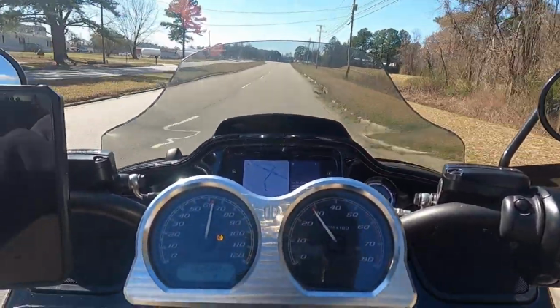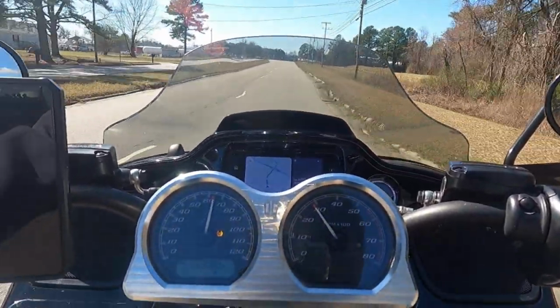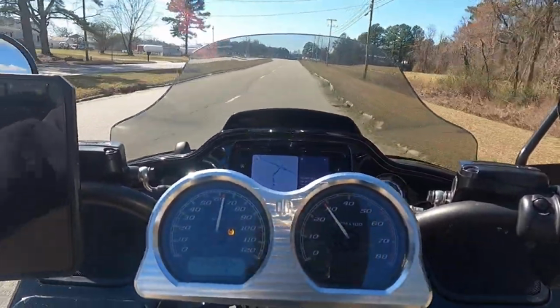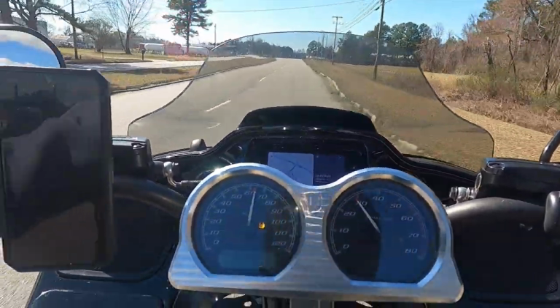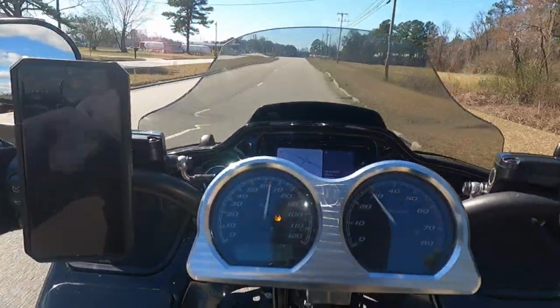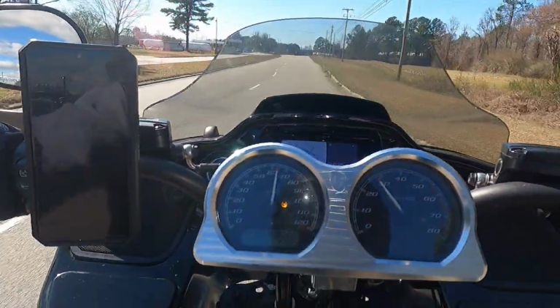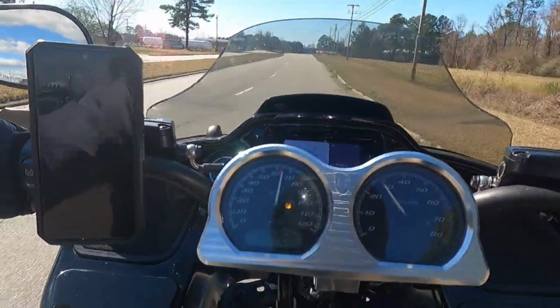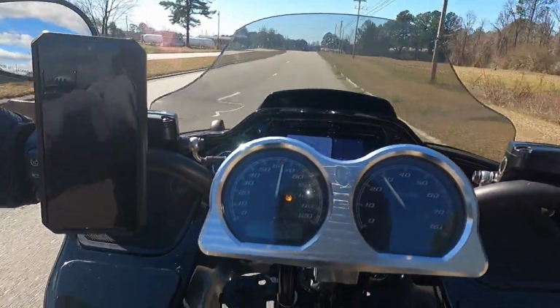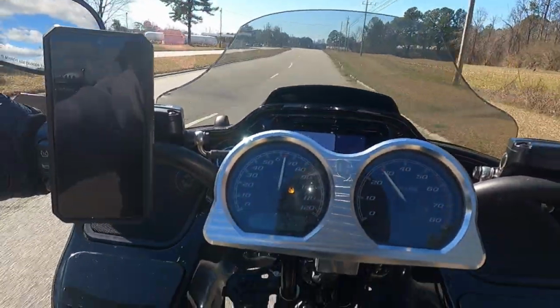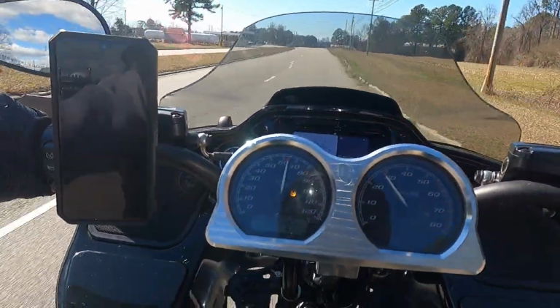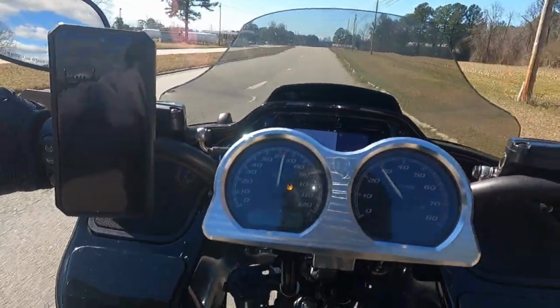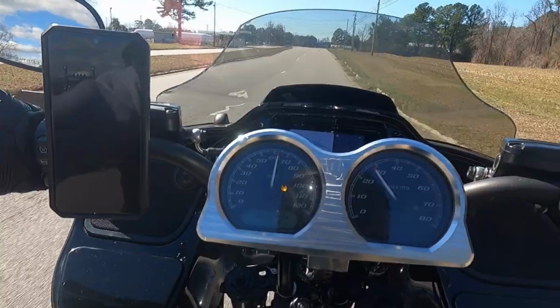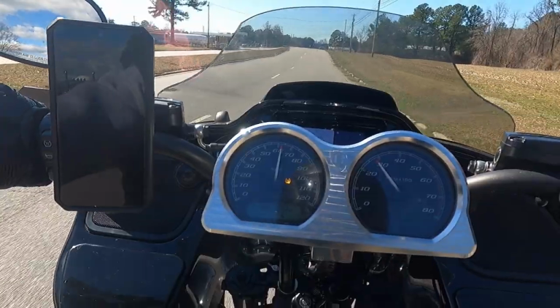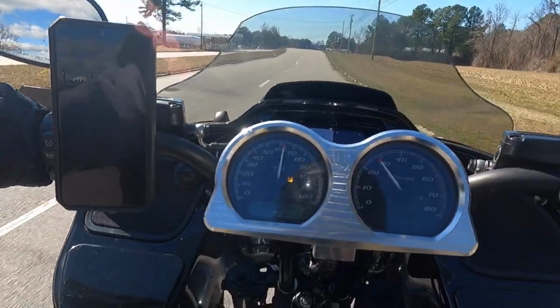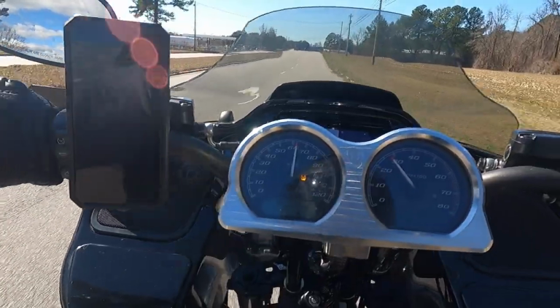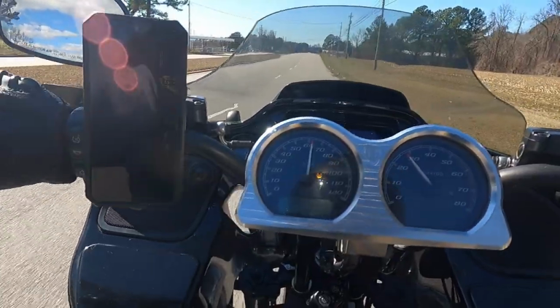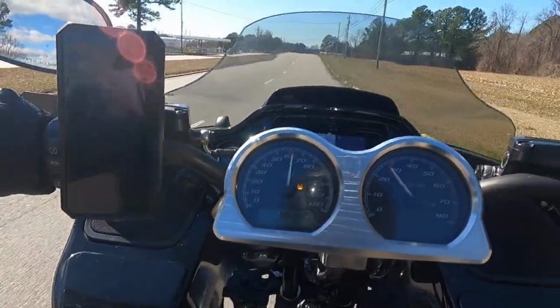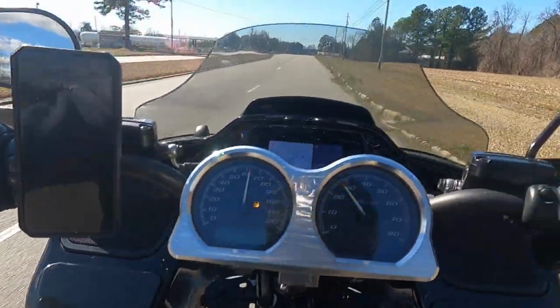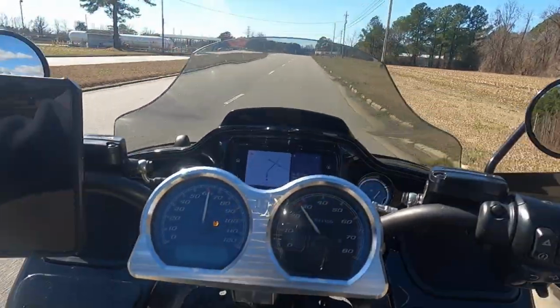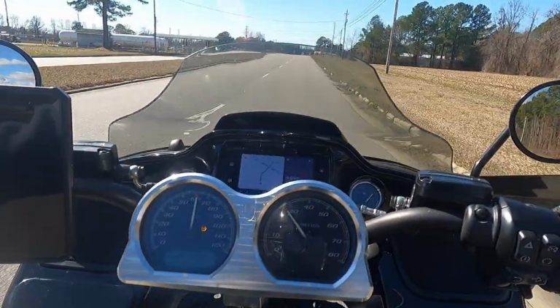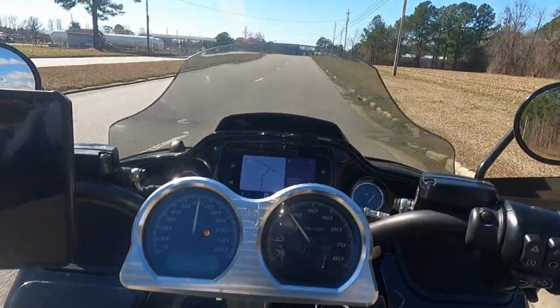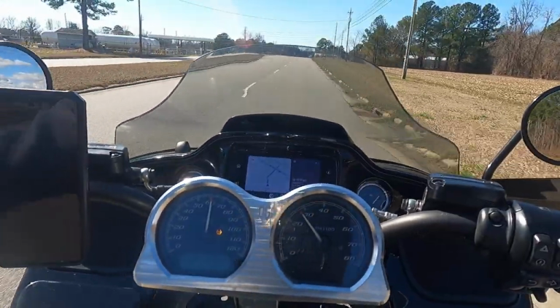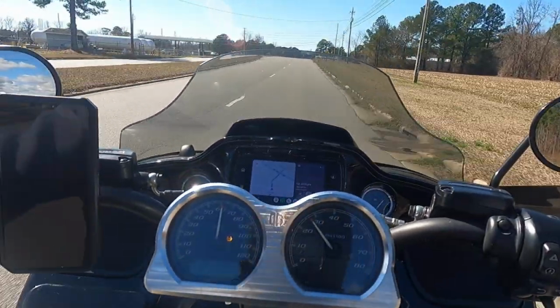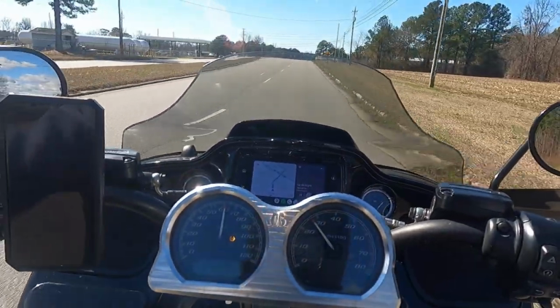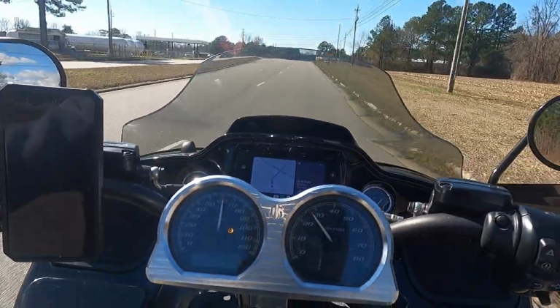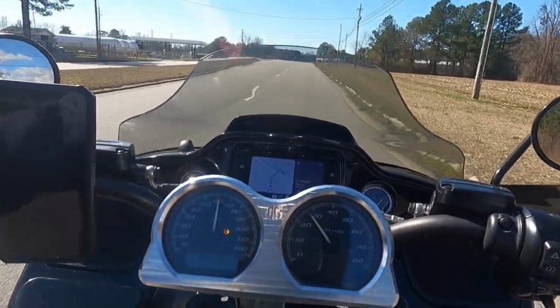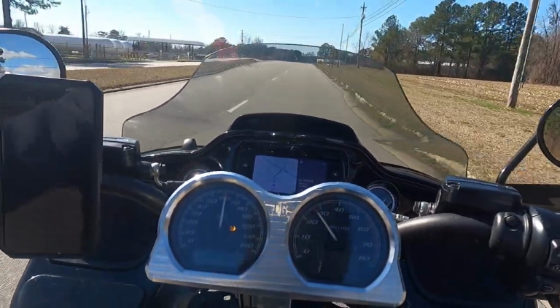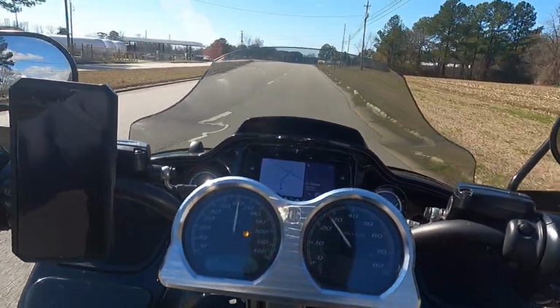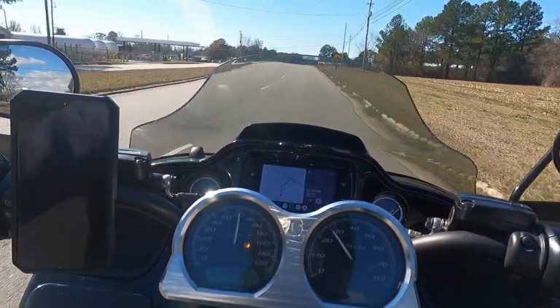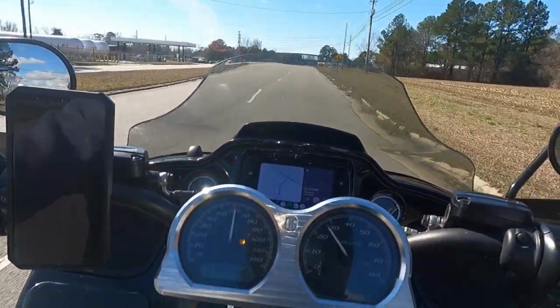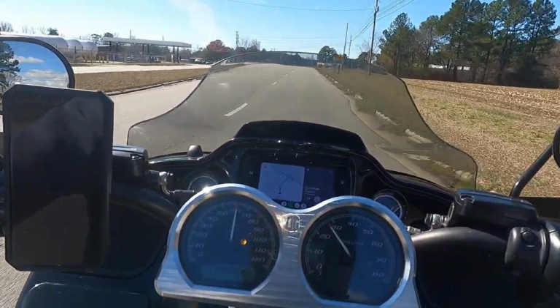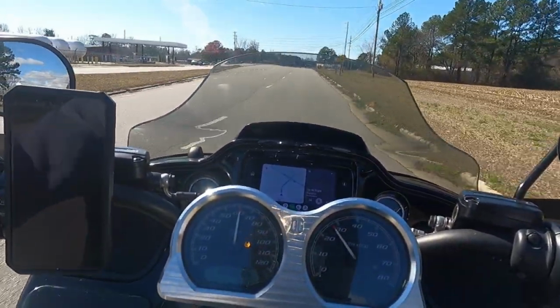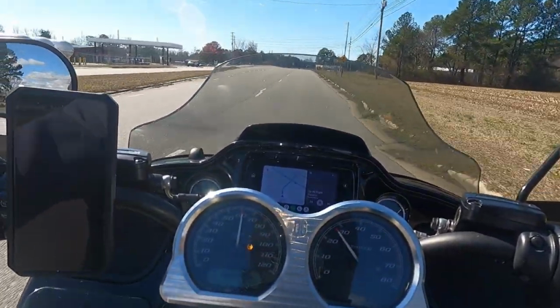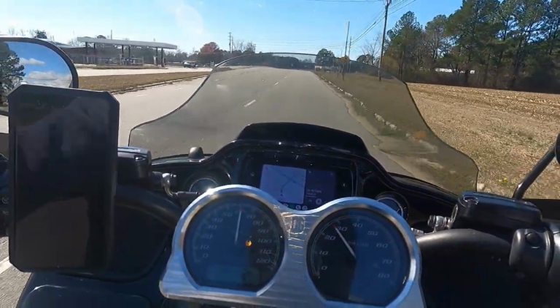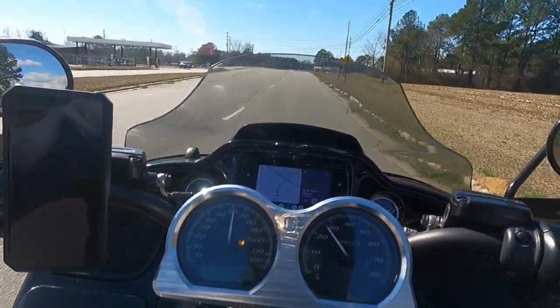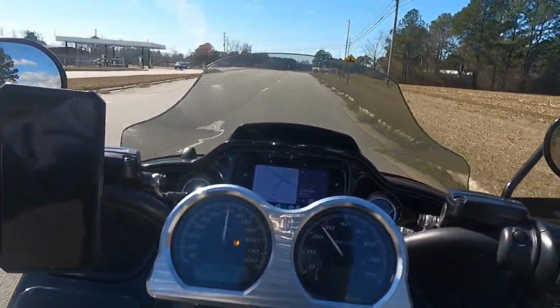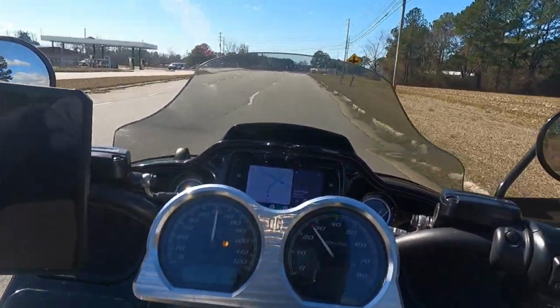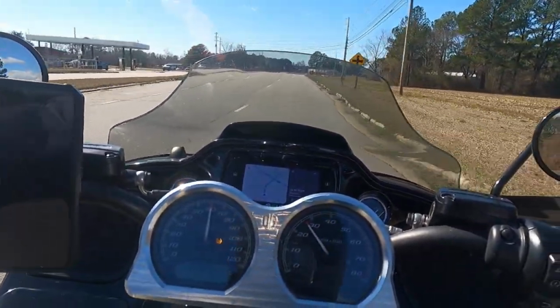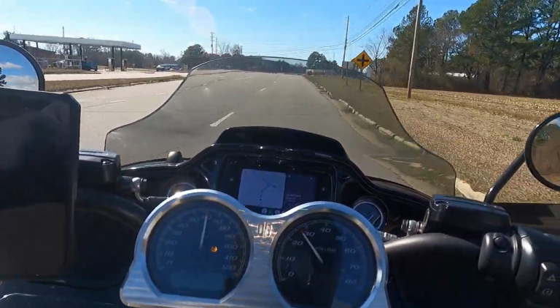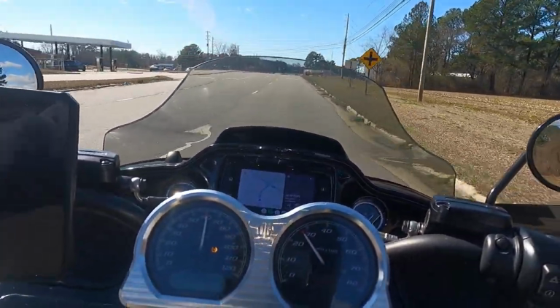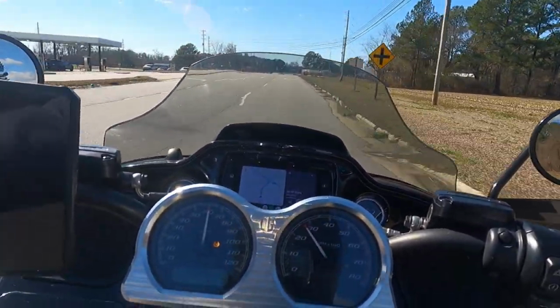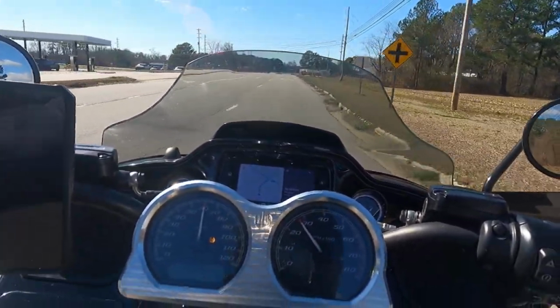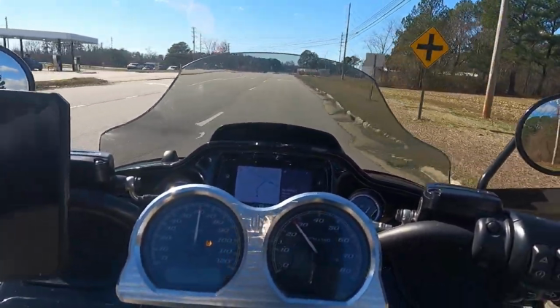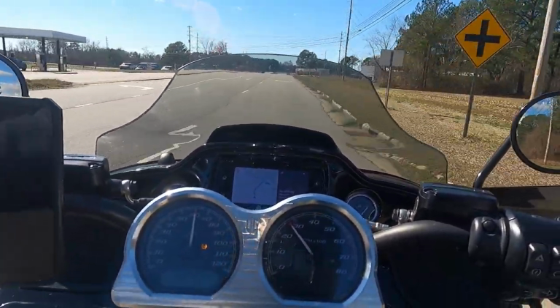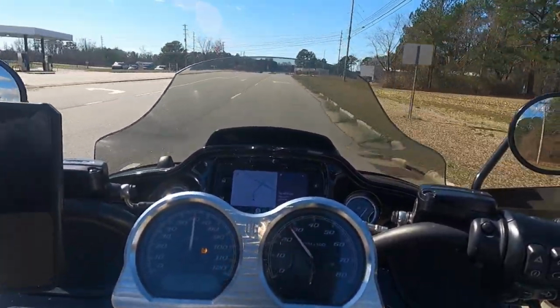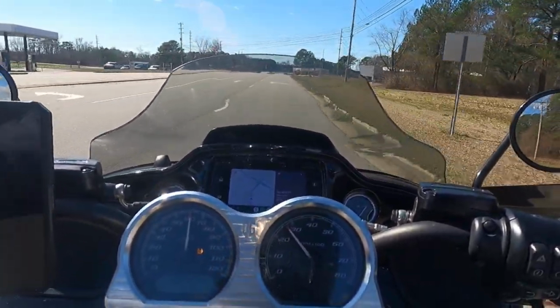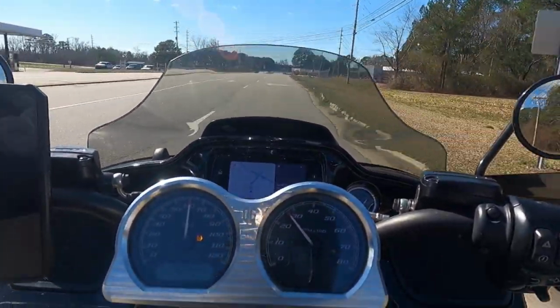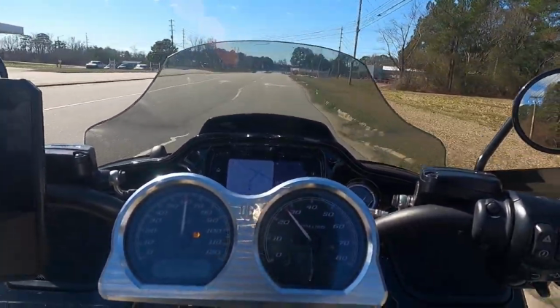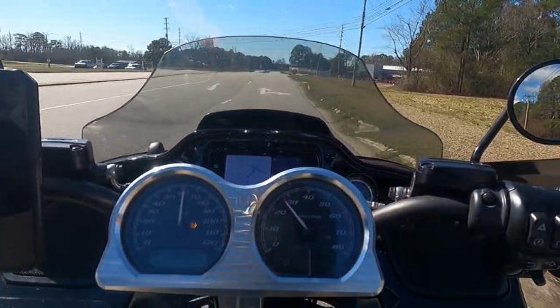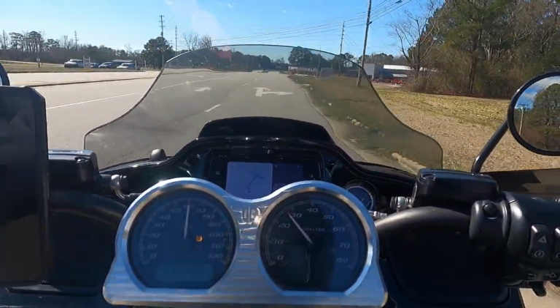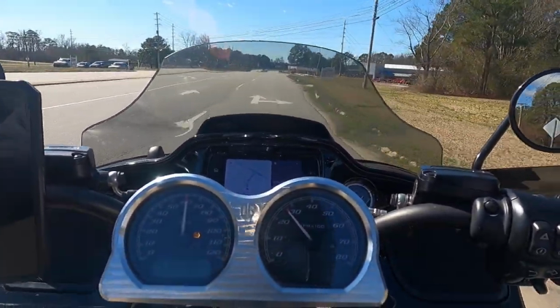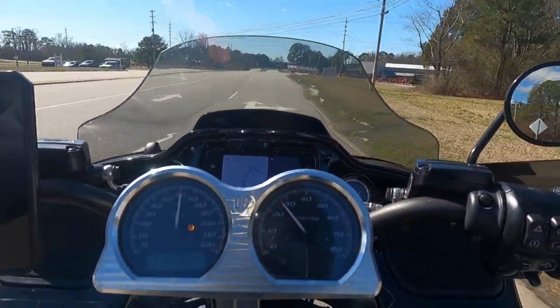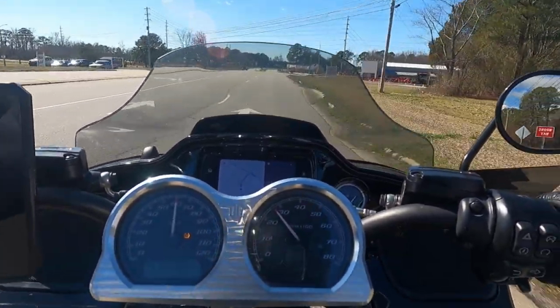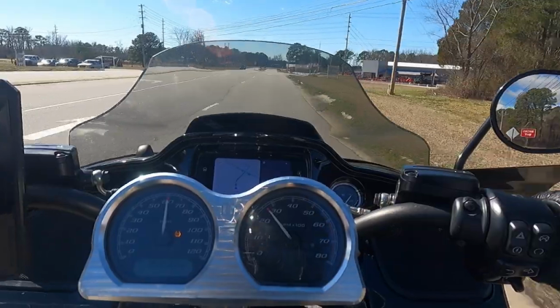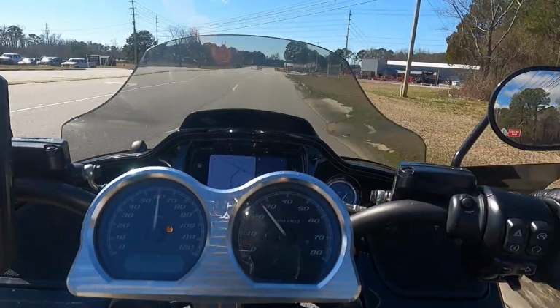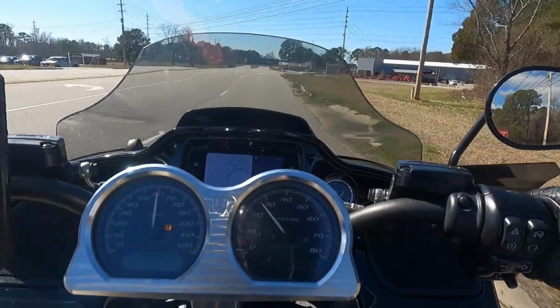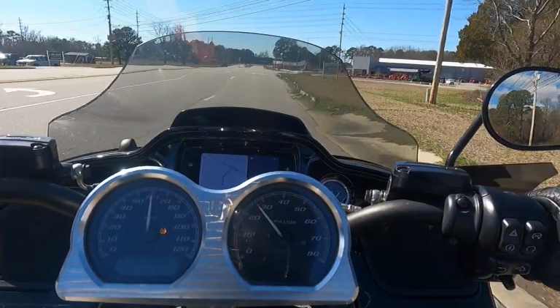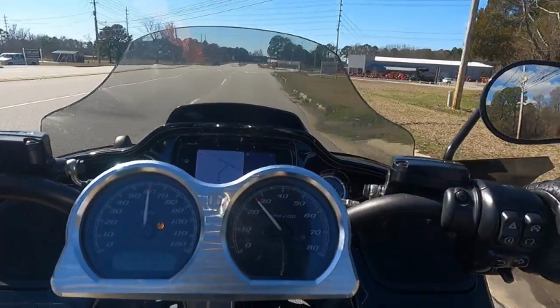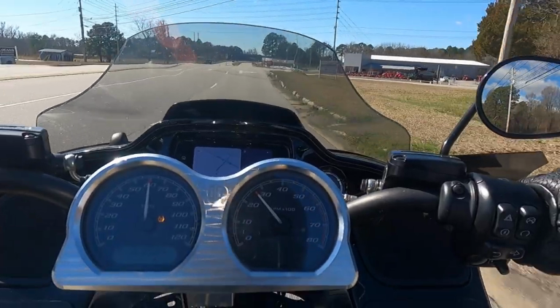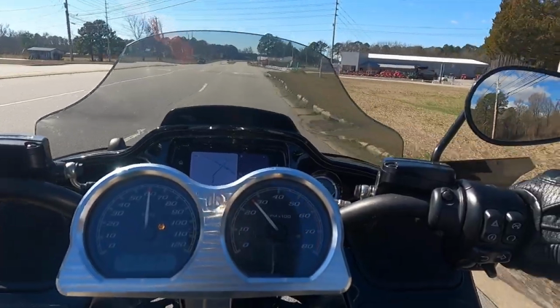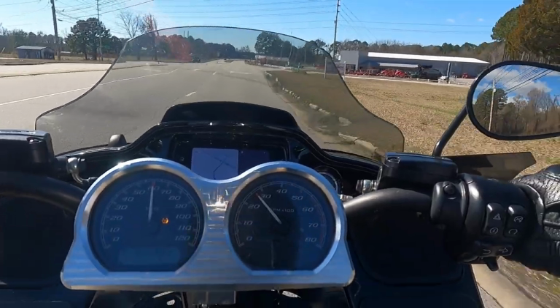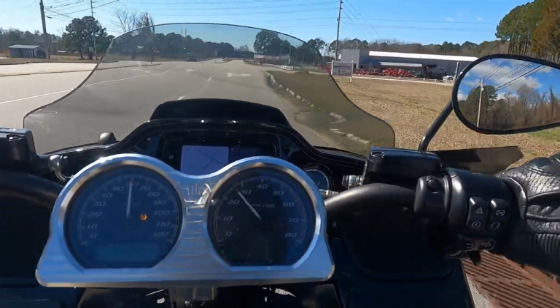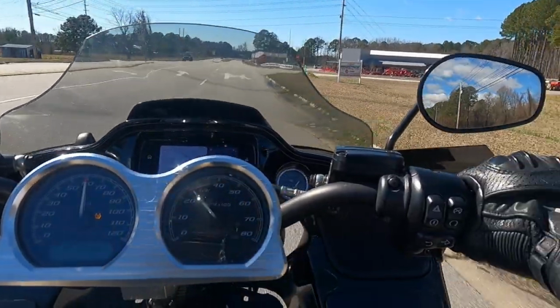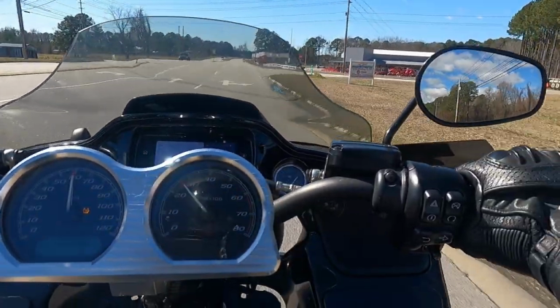Yeah, that was a nice Peterbilt. Classic look, long nose. Really great trucks.